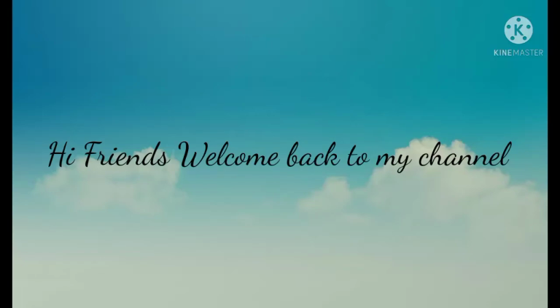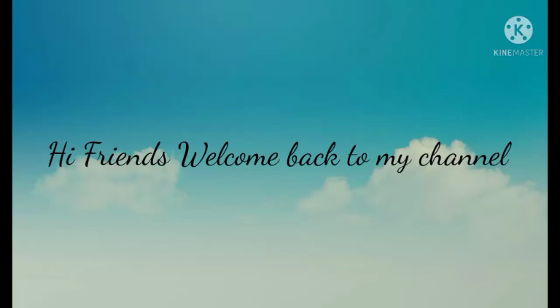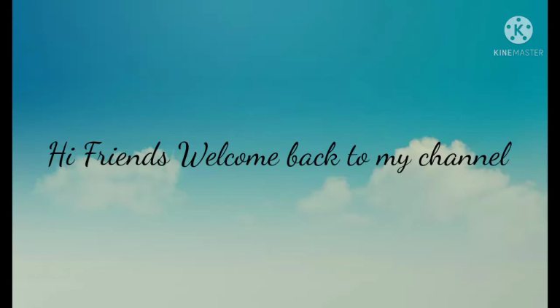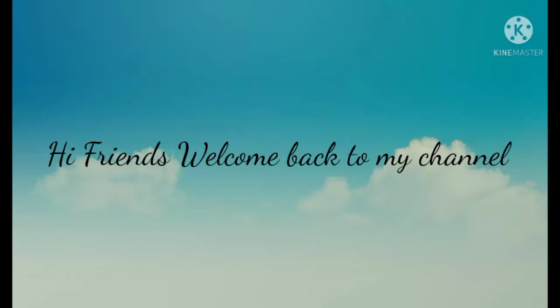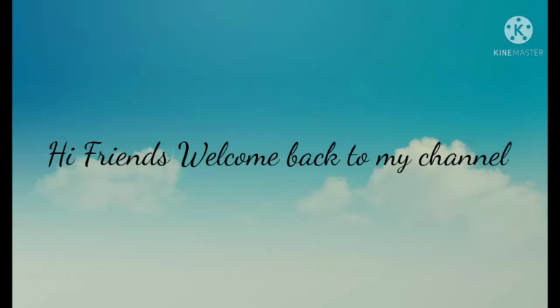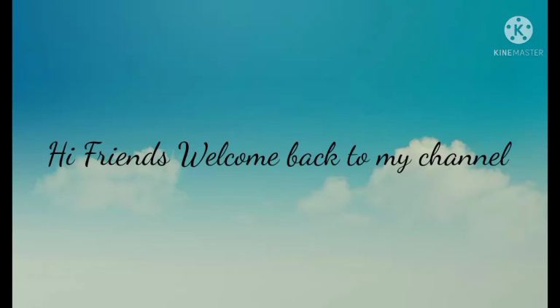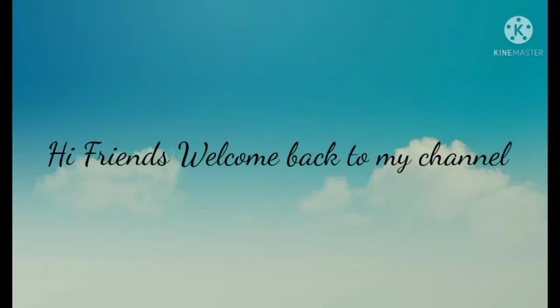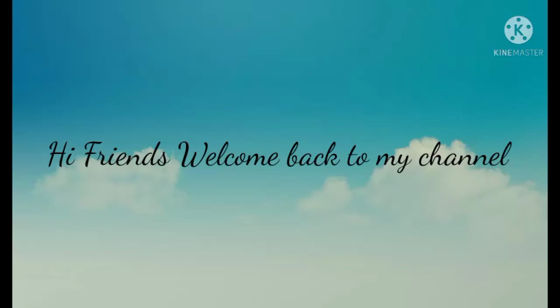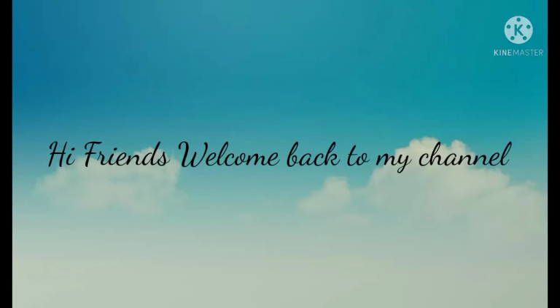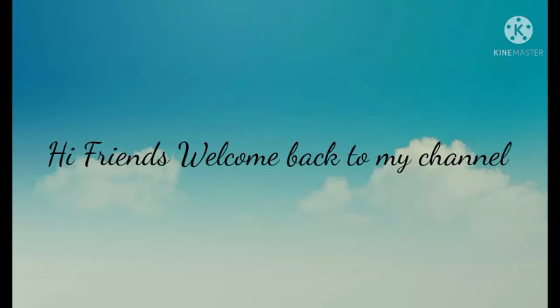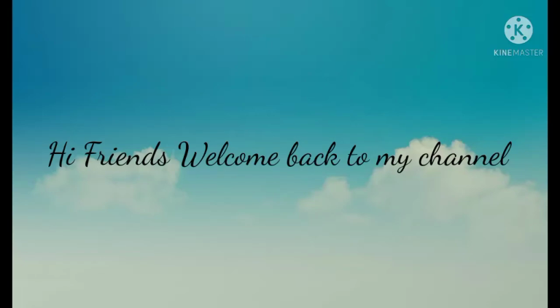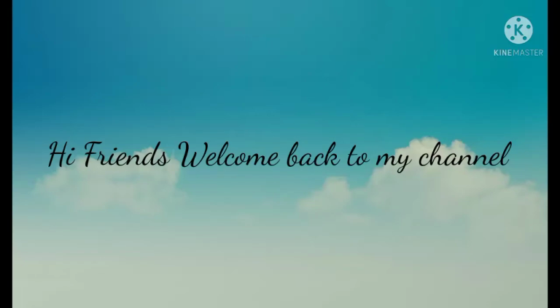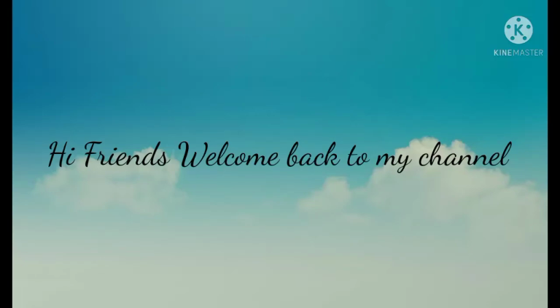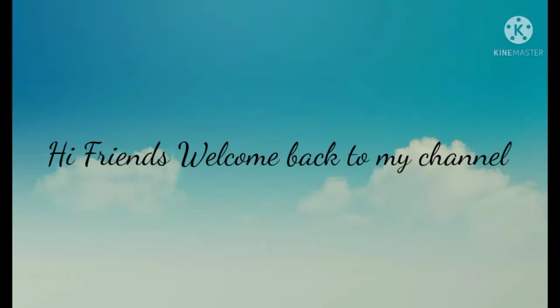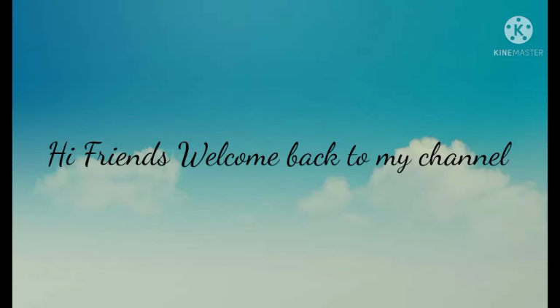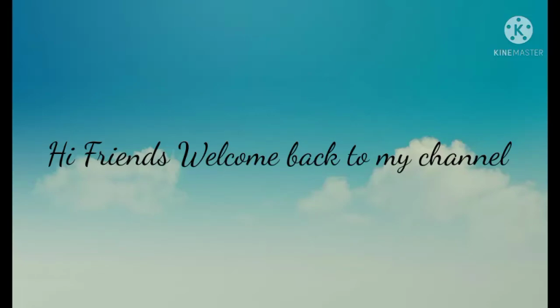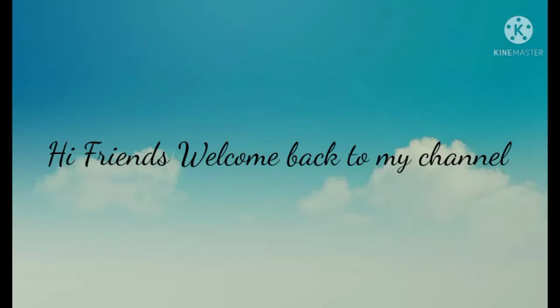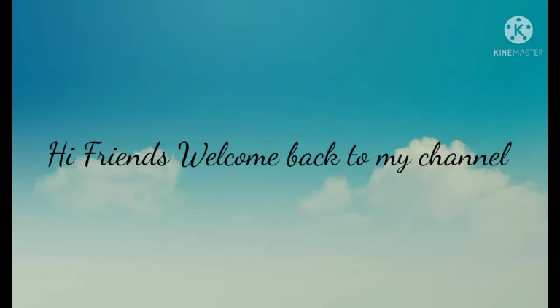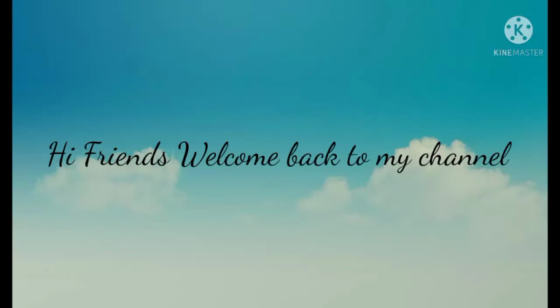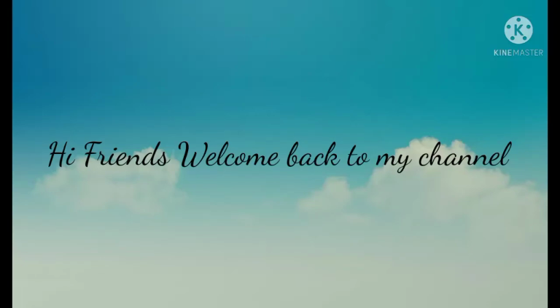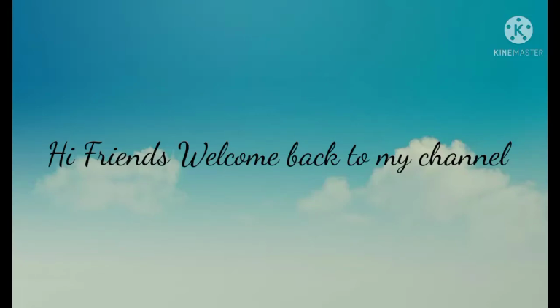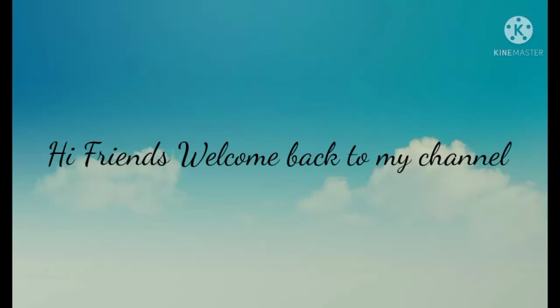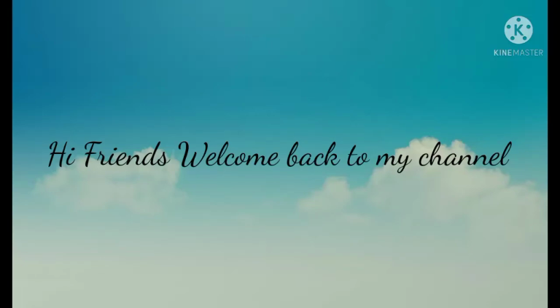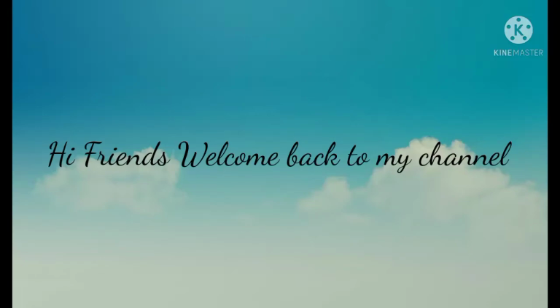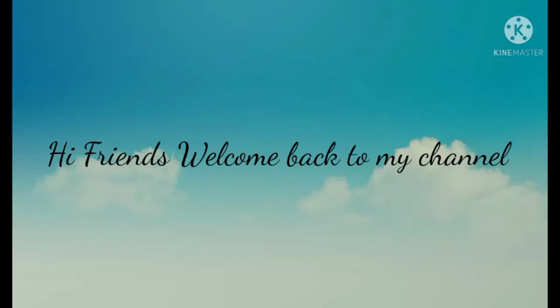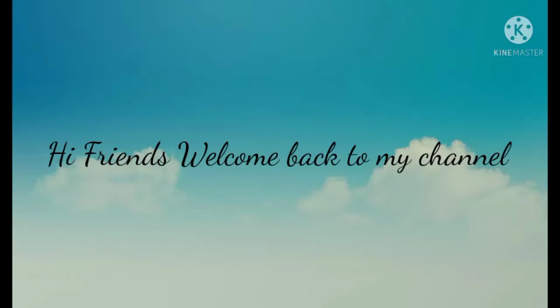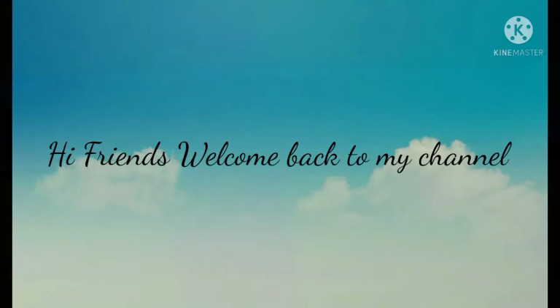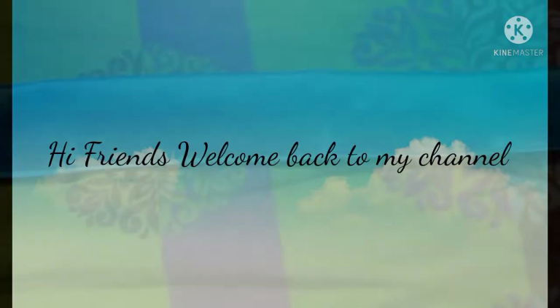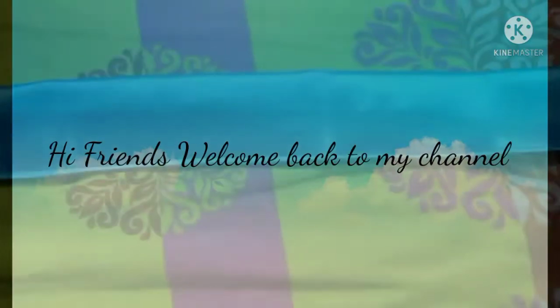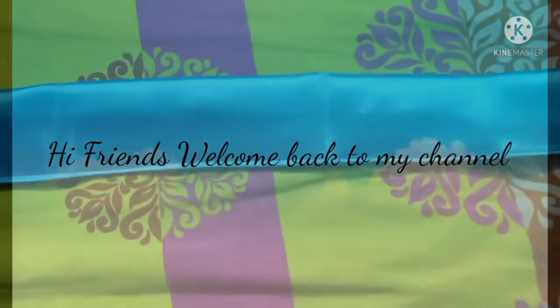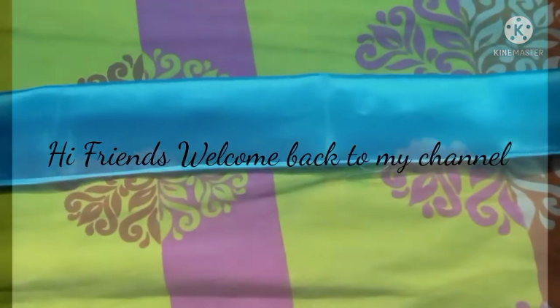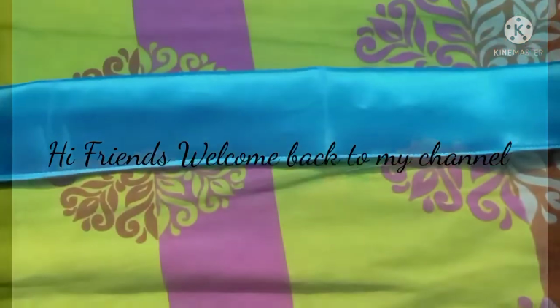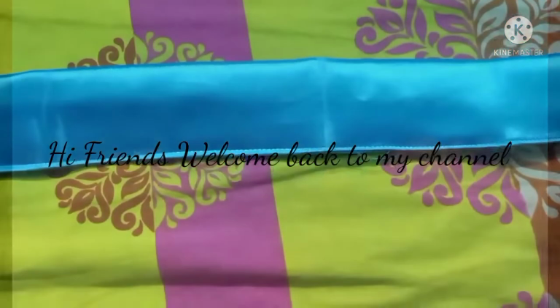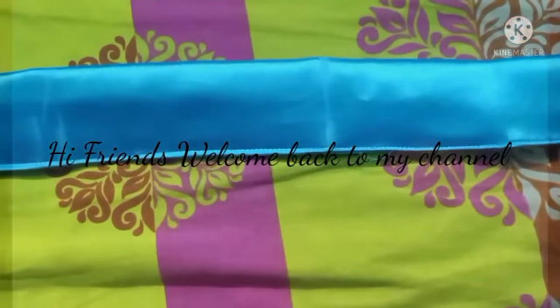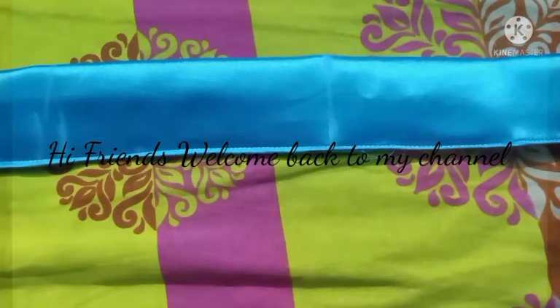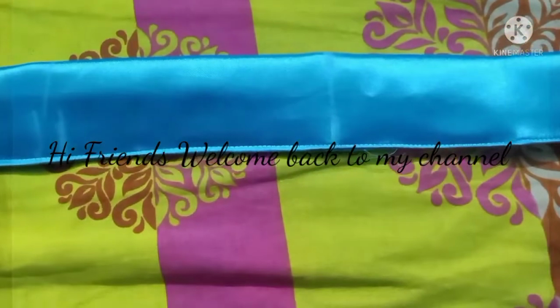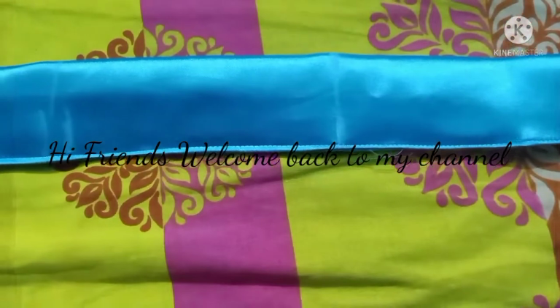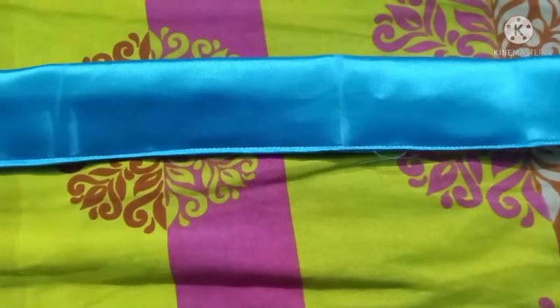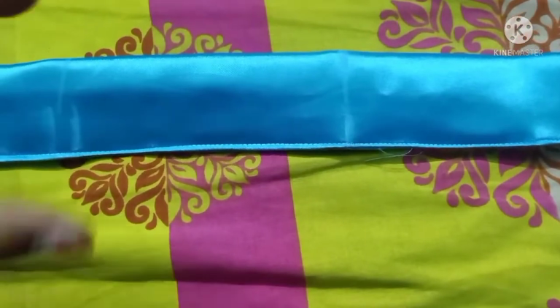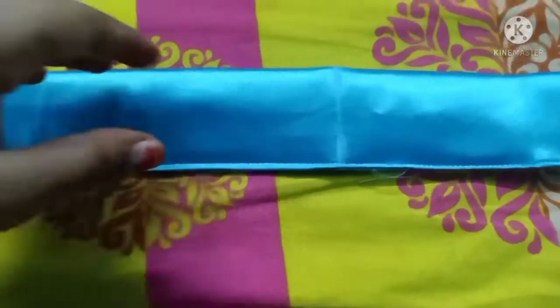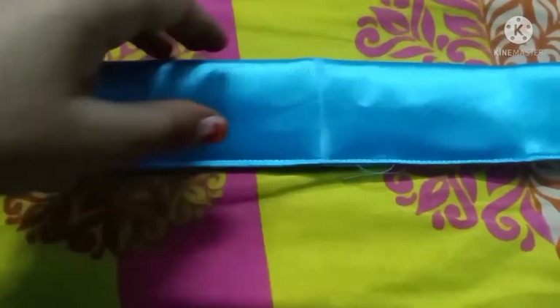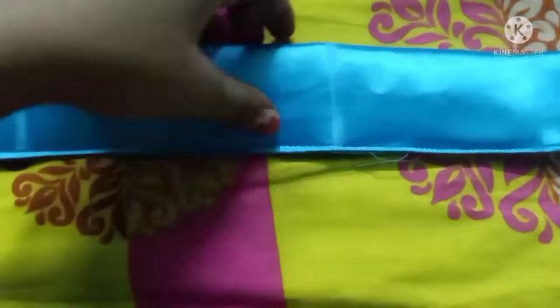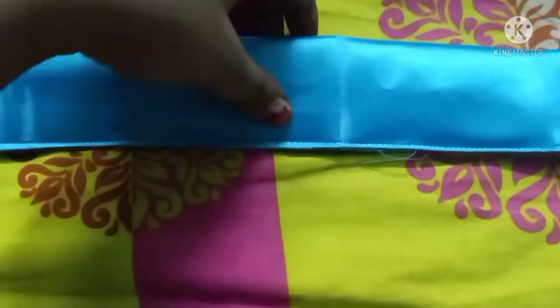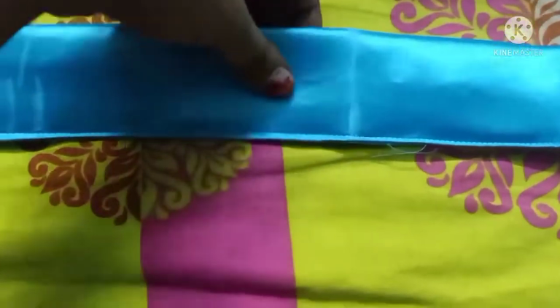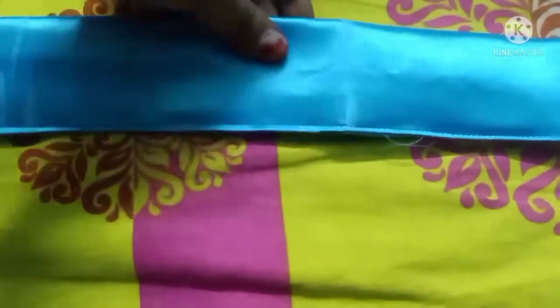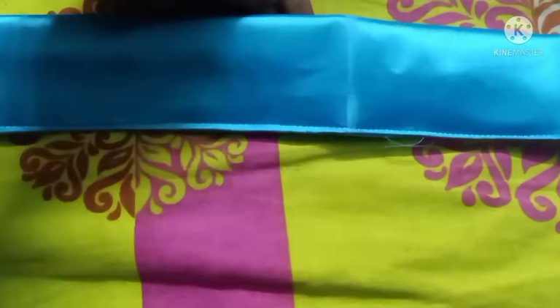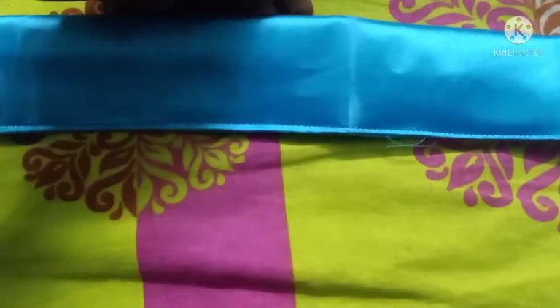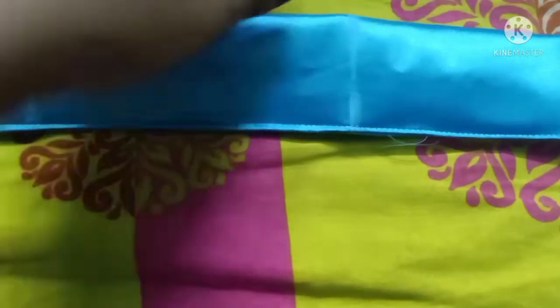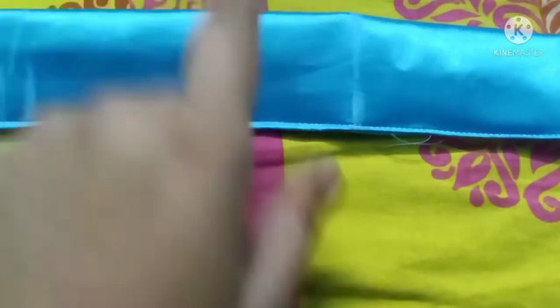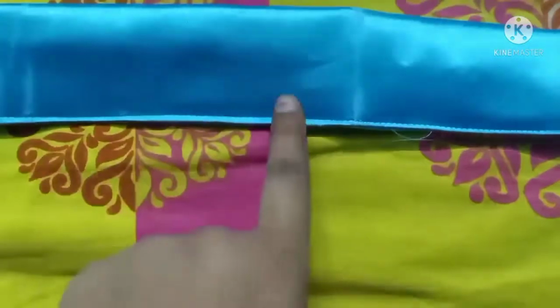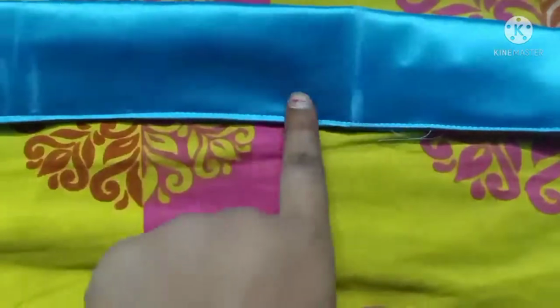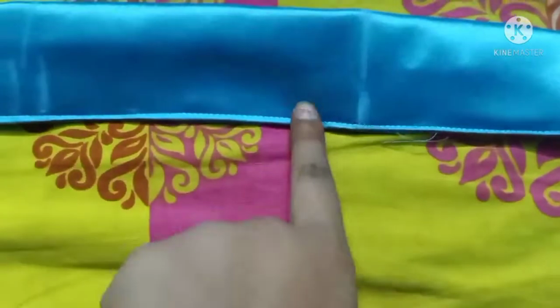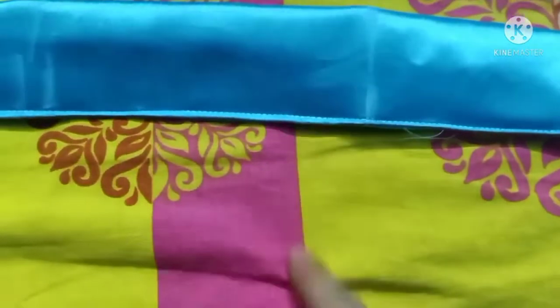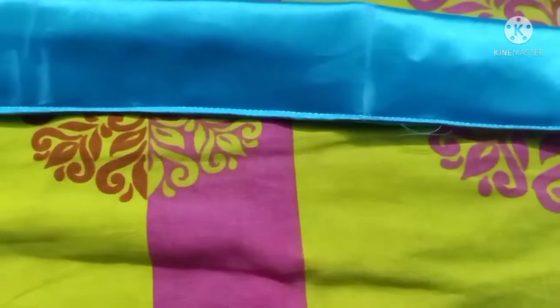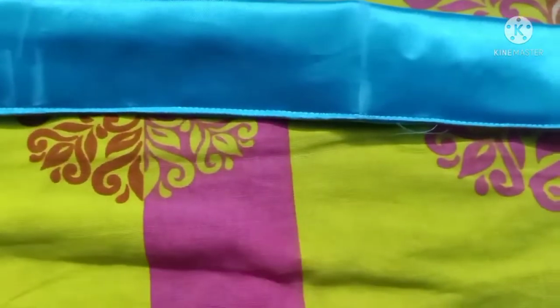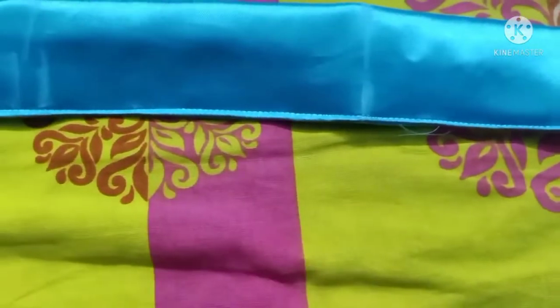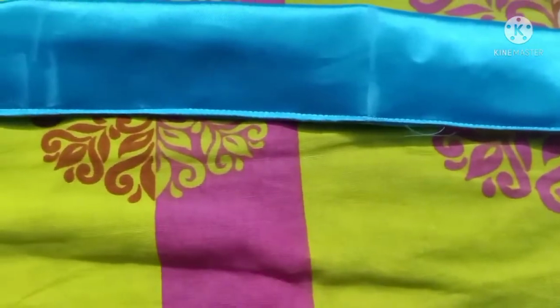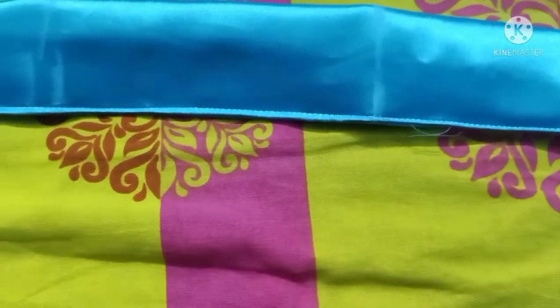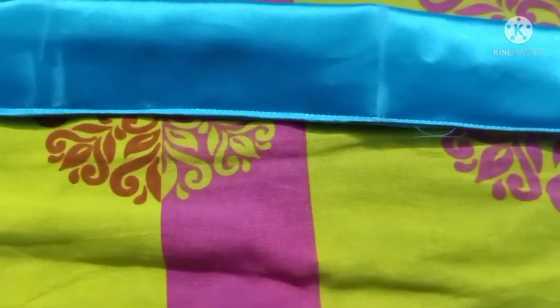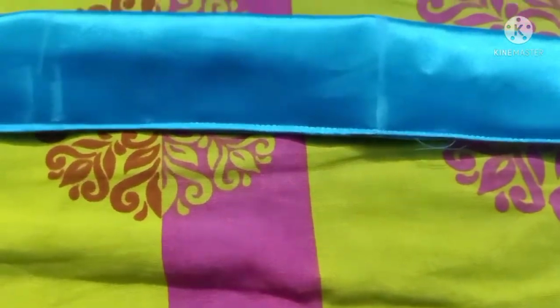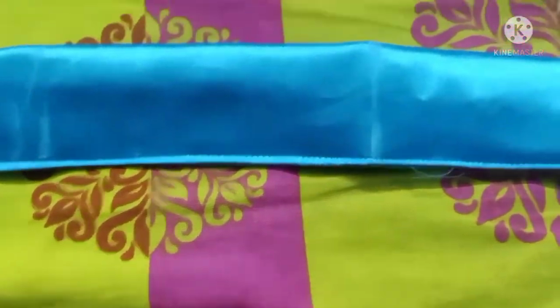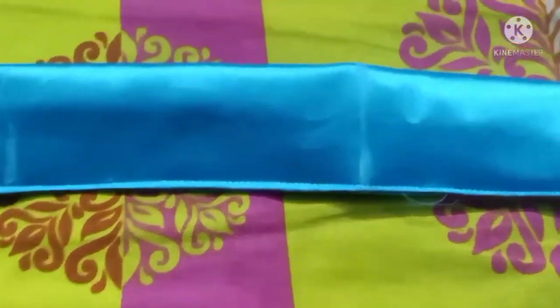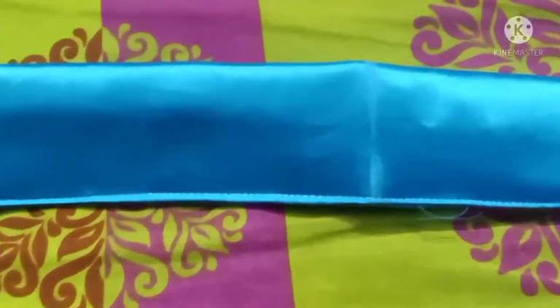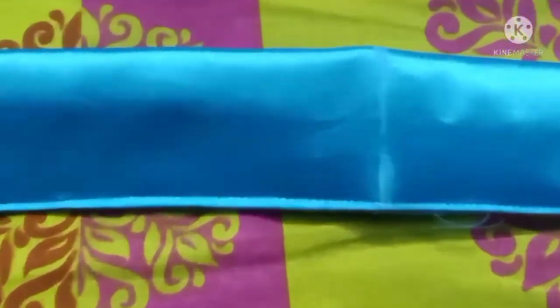Hi friends, welcome to my YouTube channel, Presenta Mini Queen. In this channel, everyone's video is a very important video.